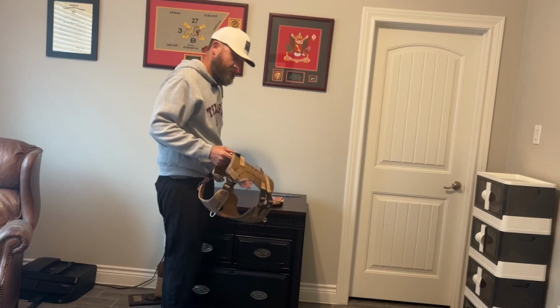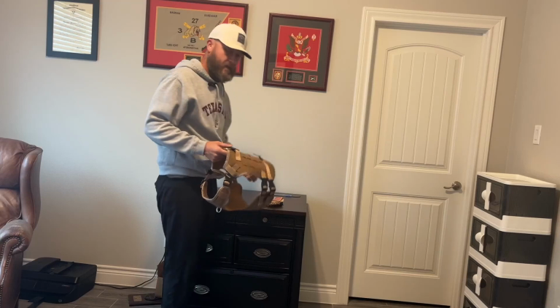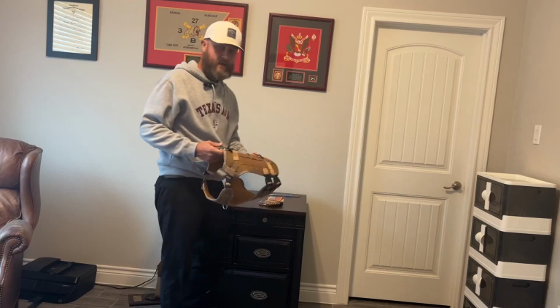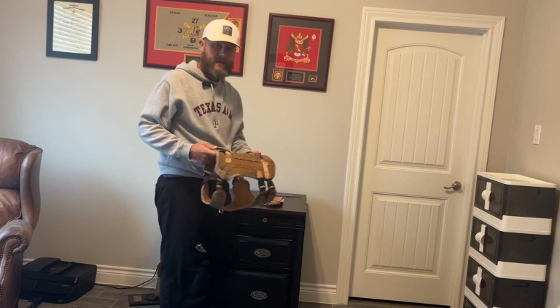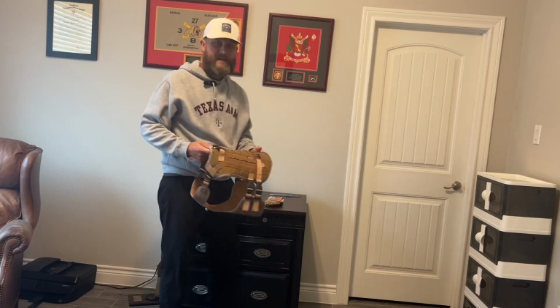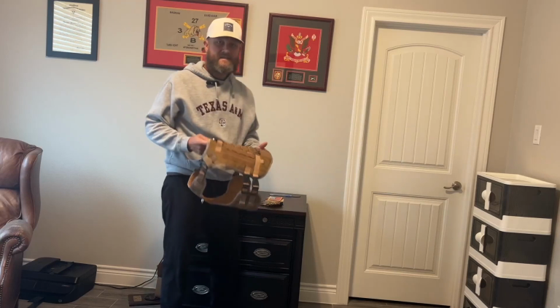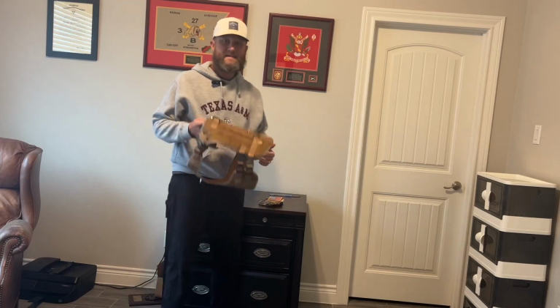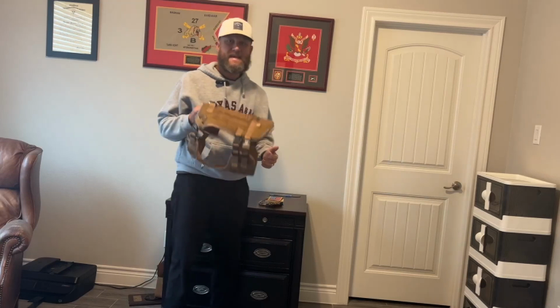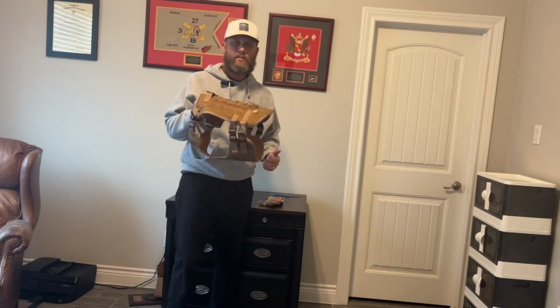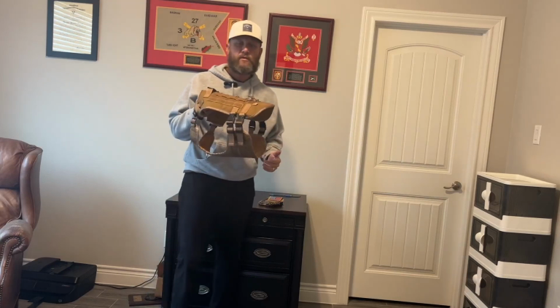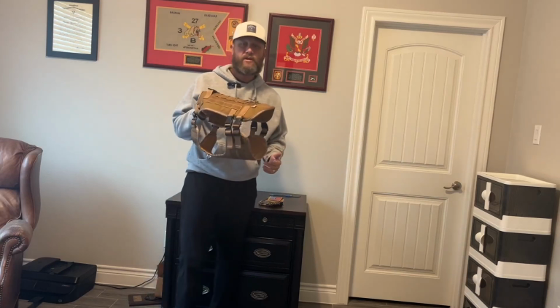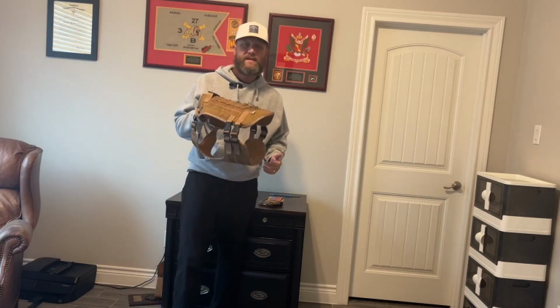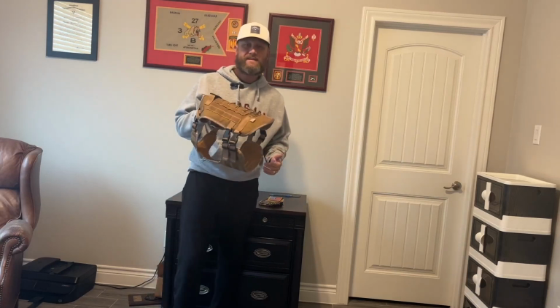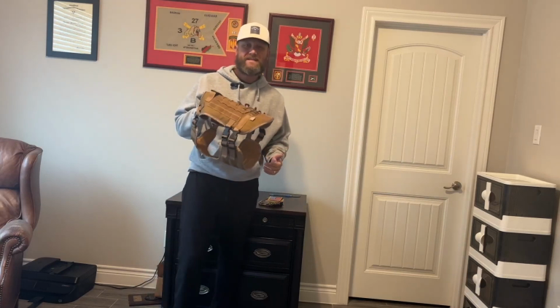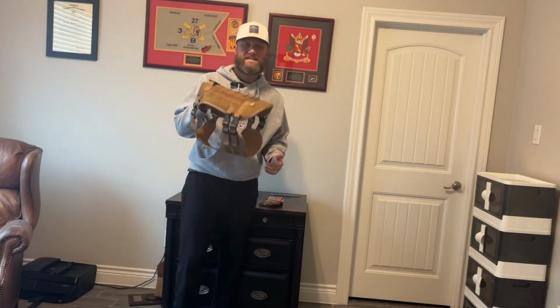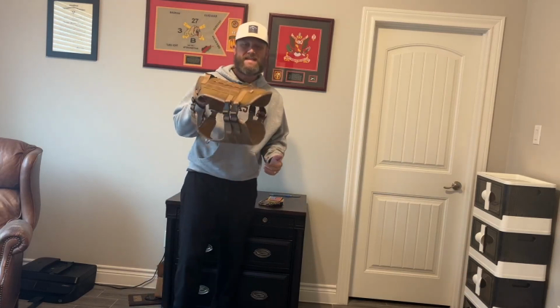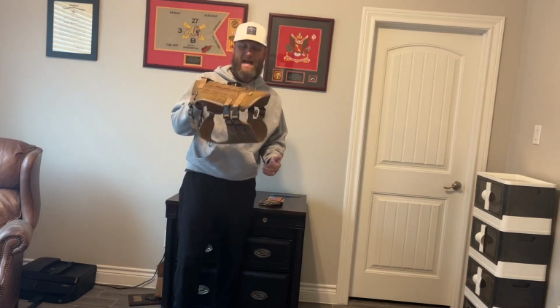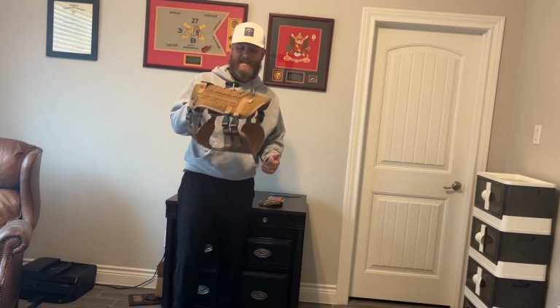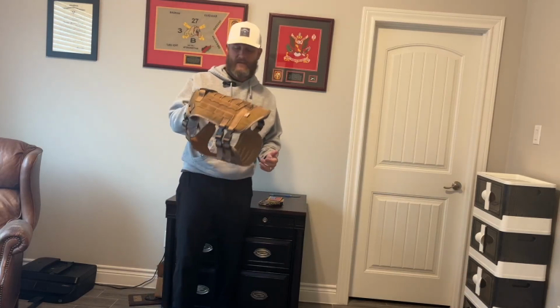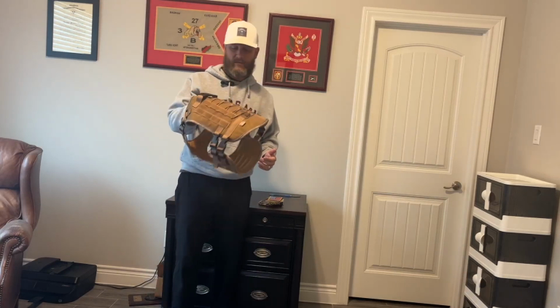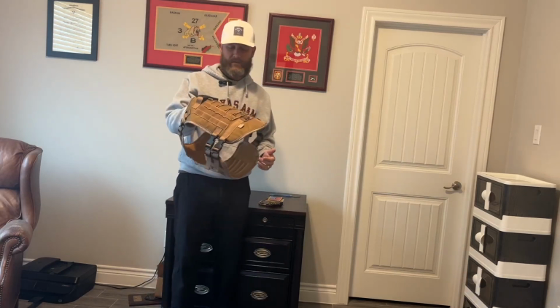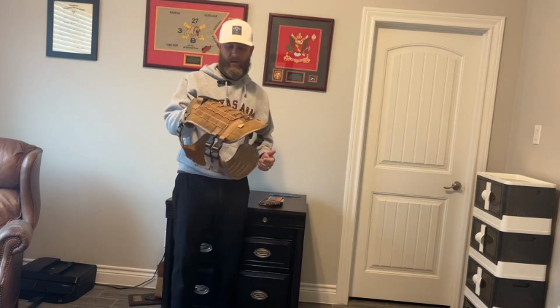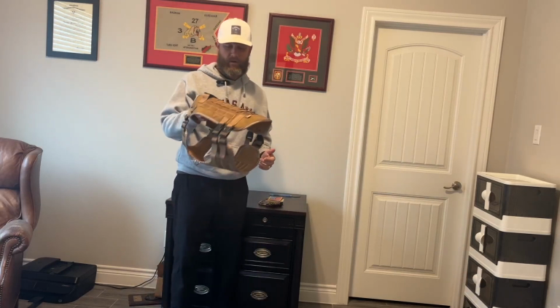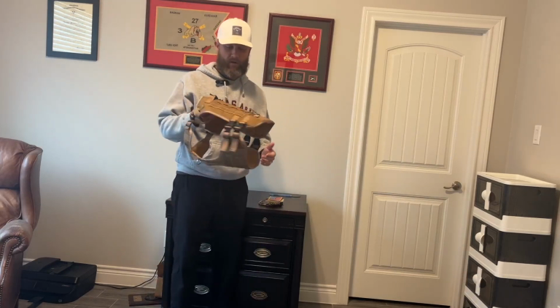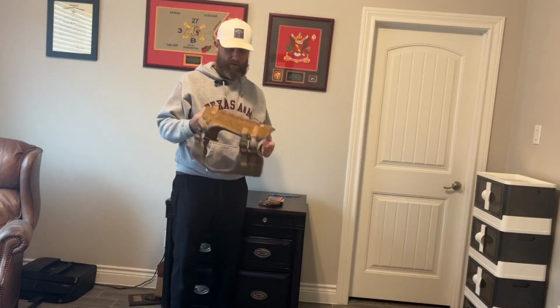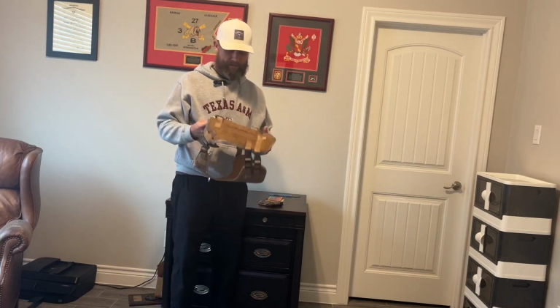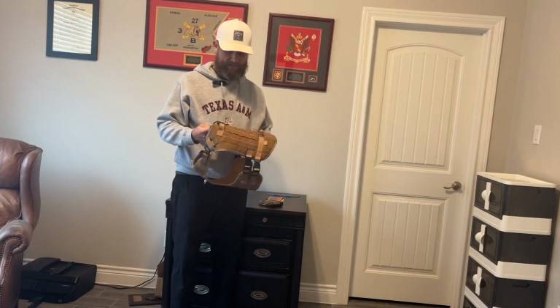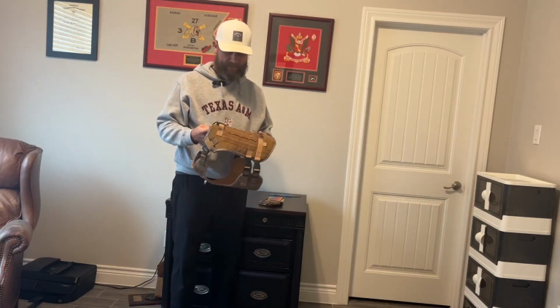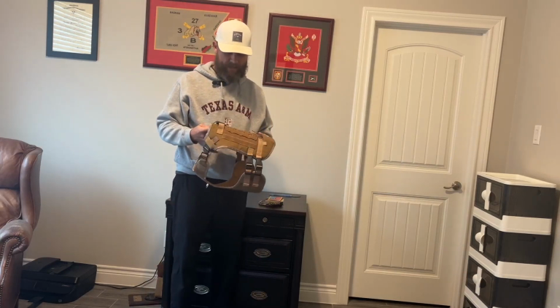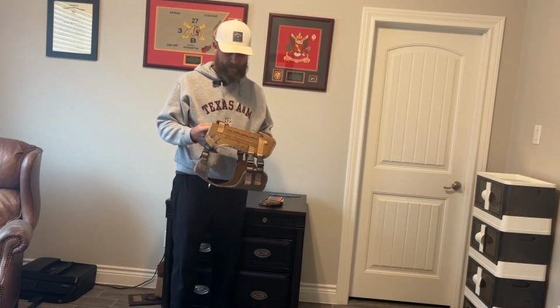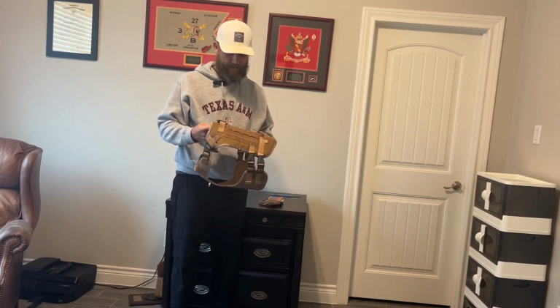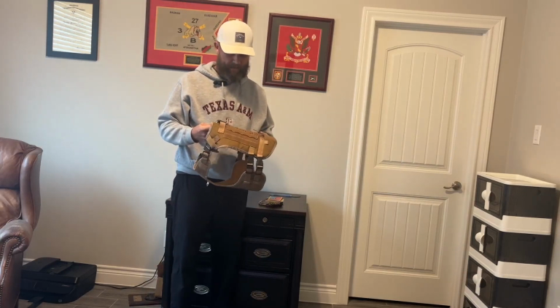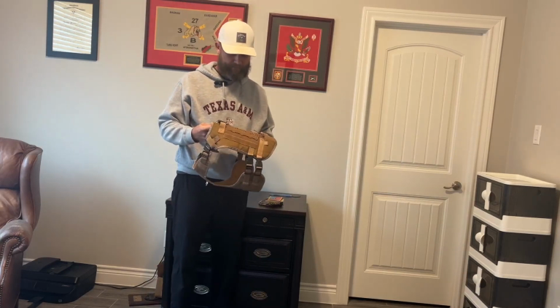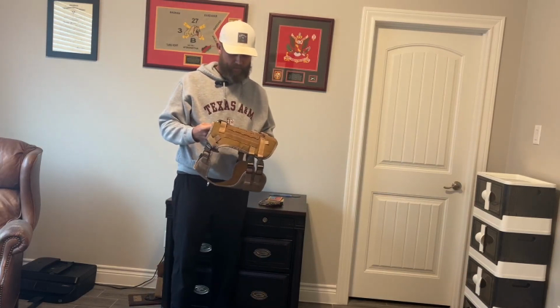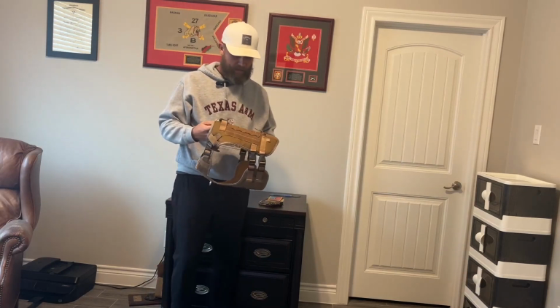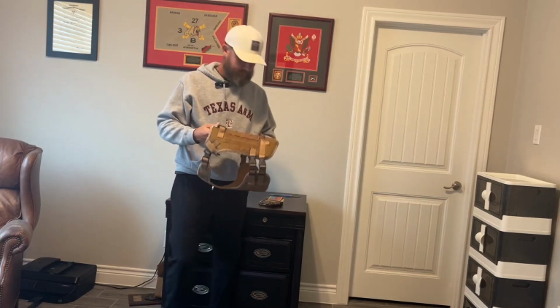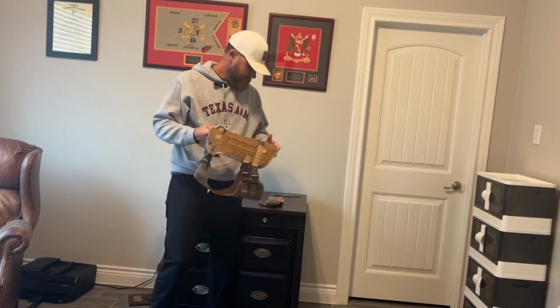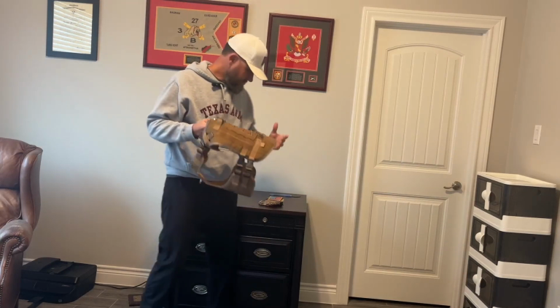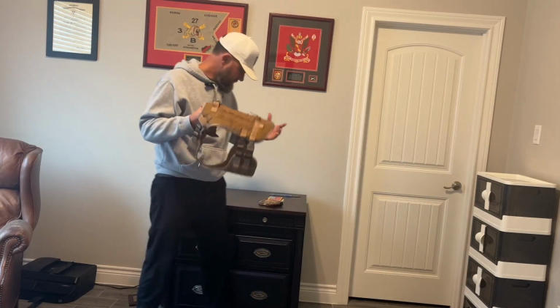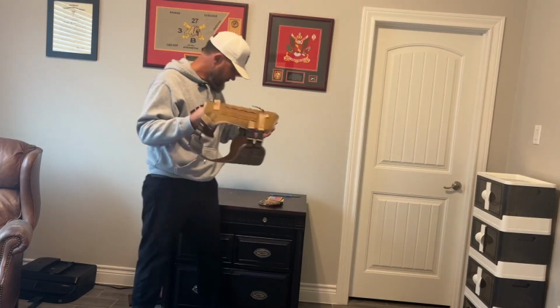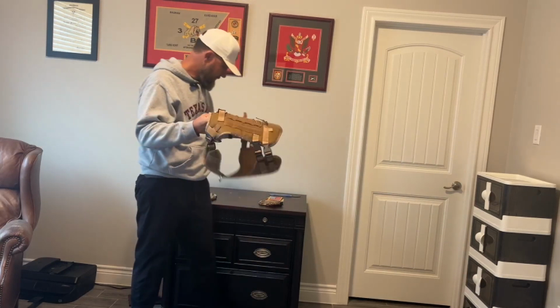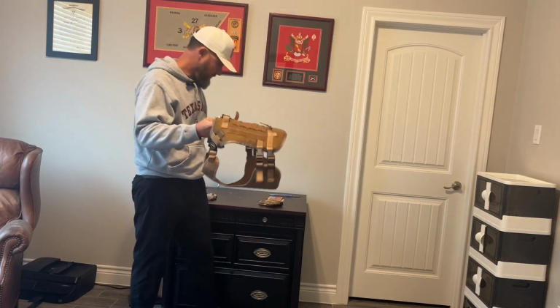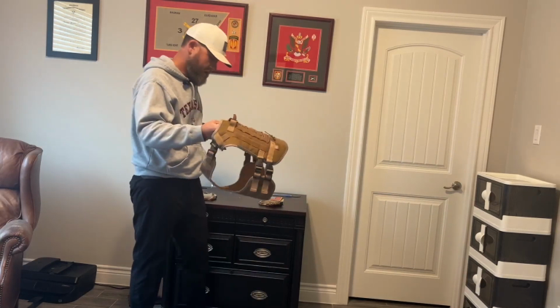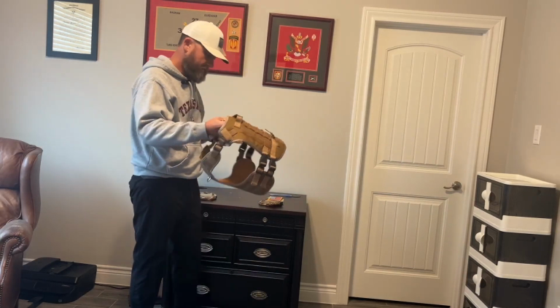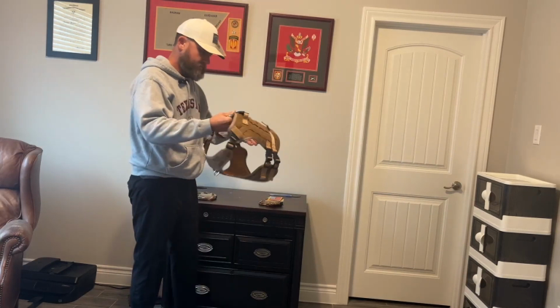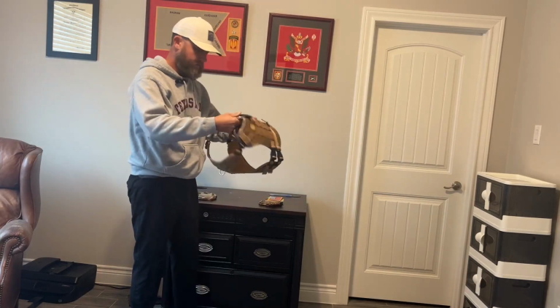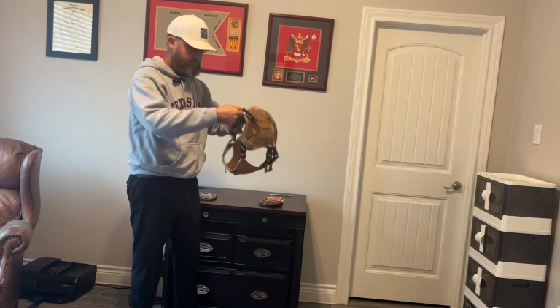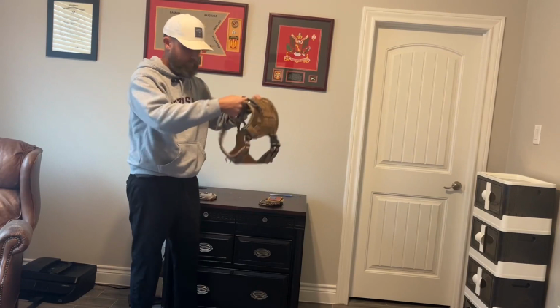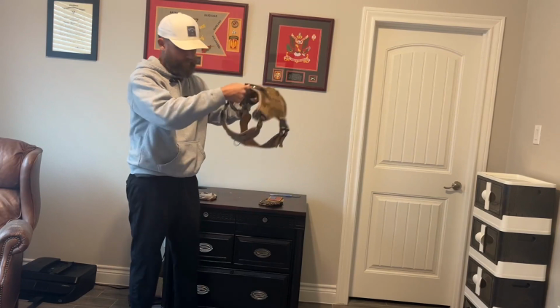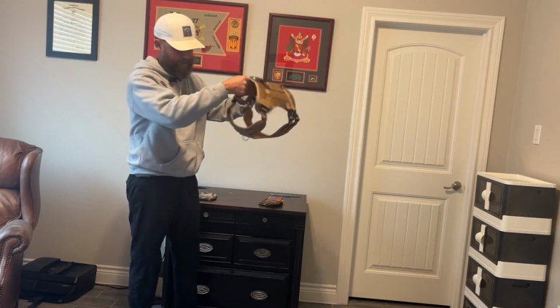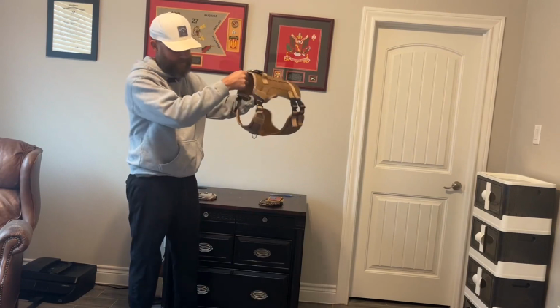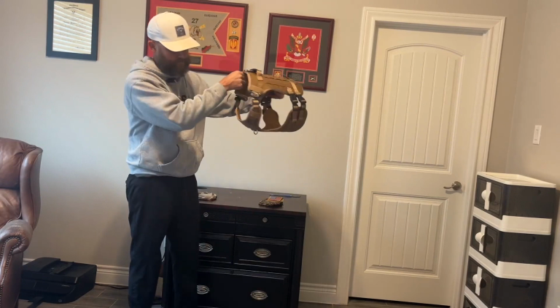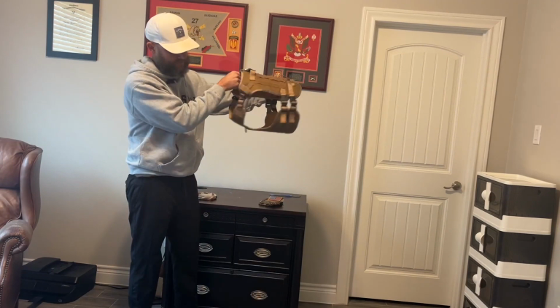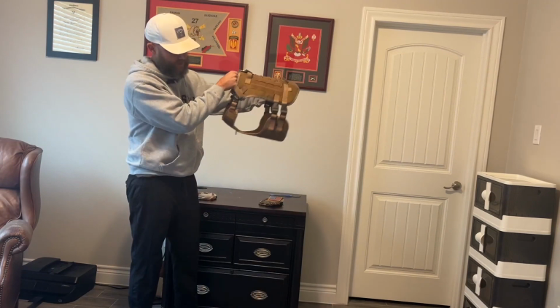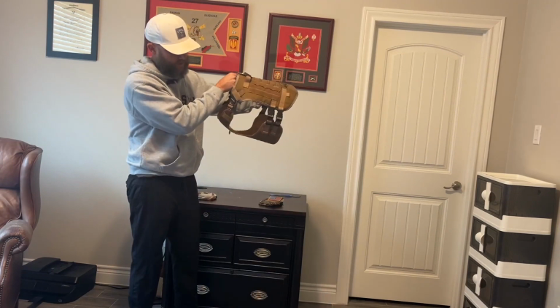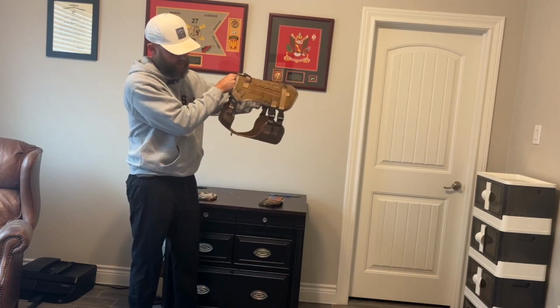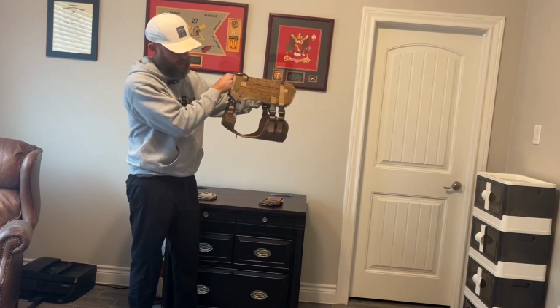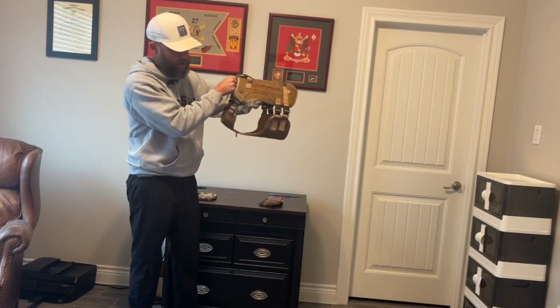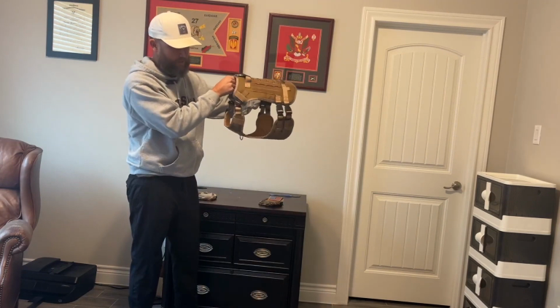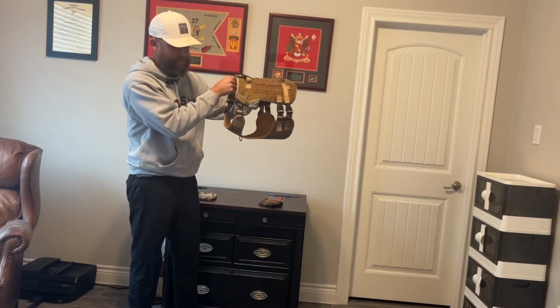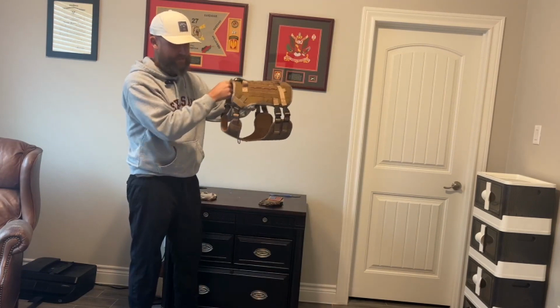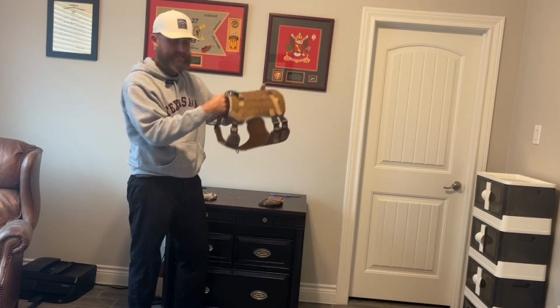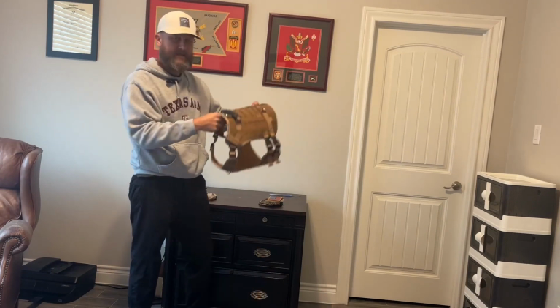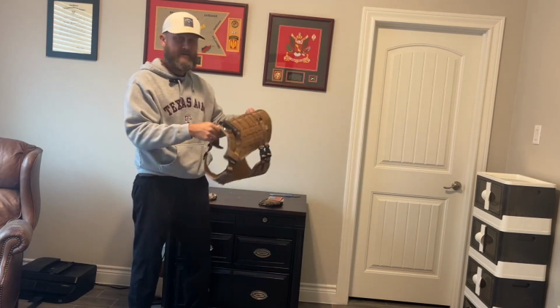Today we're looking at this tactical dog harness. It comes with the actual dog harness itself.